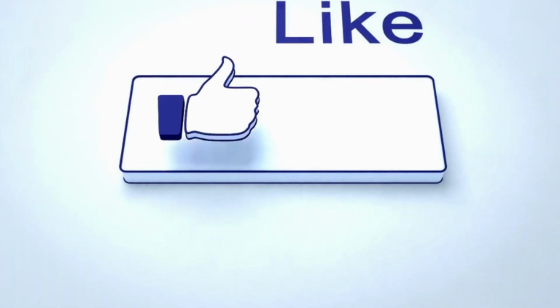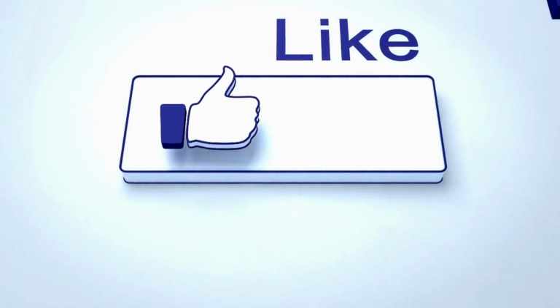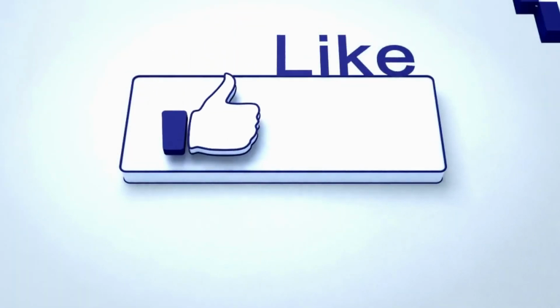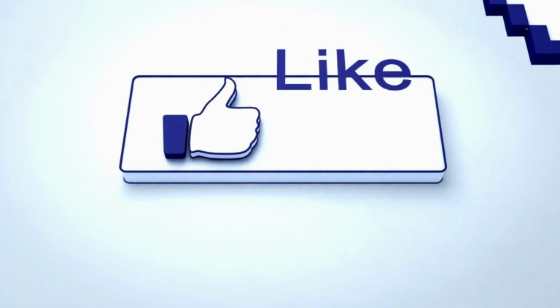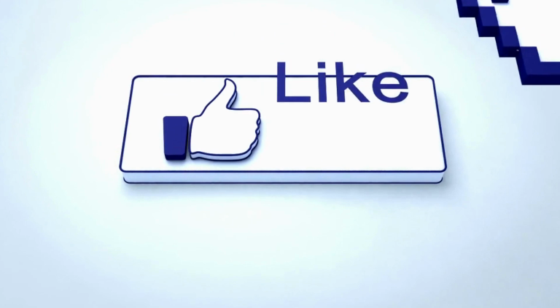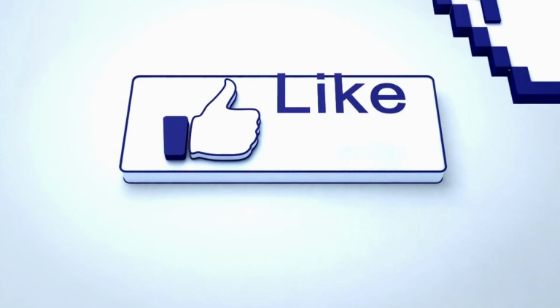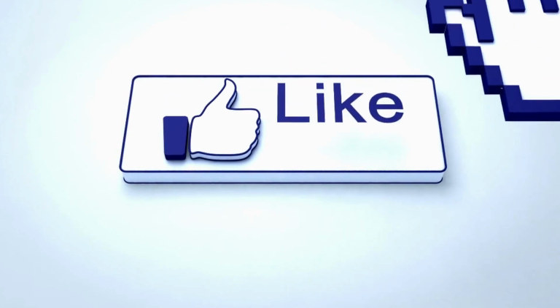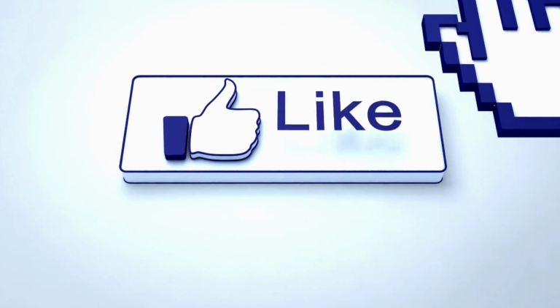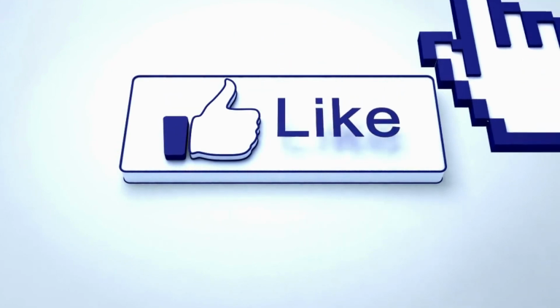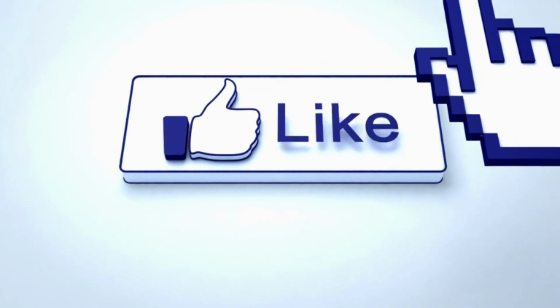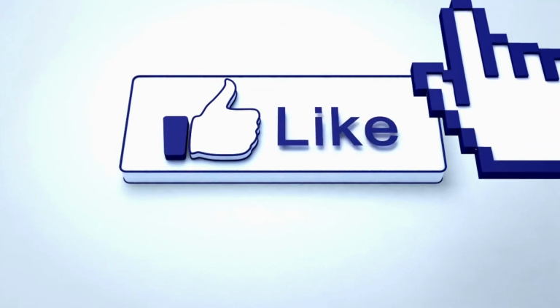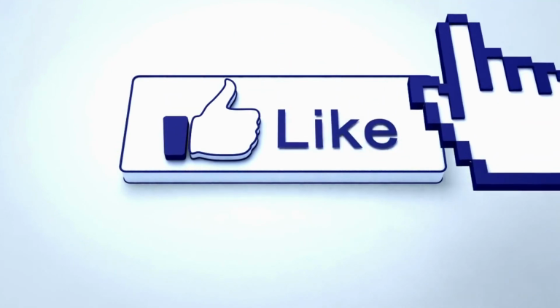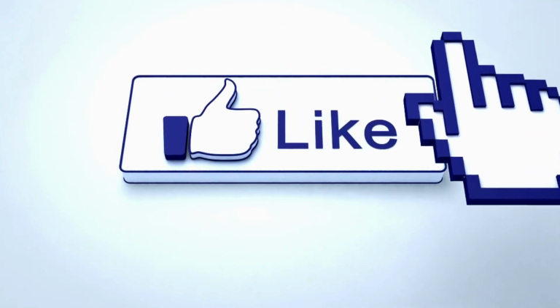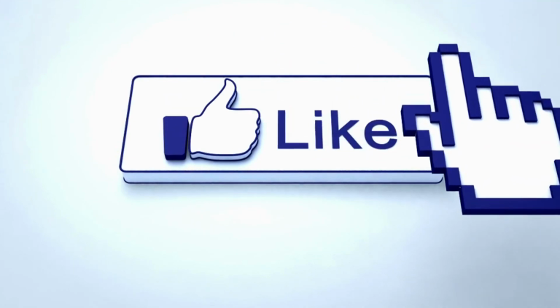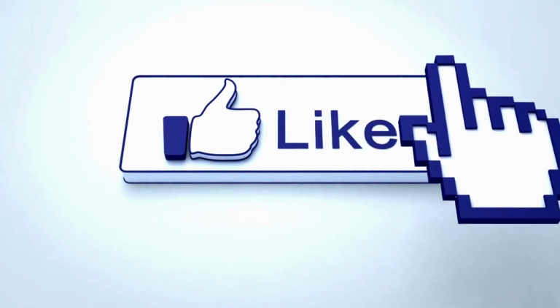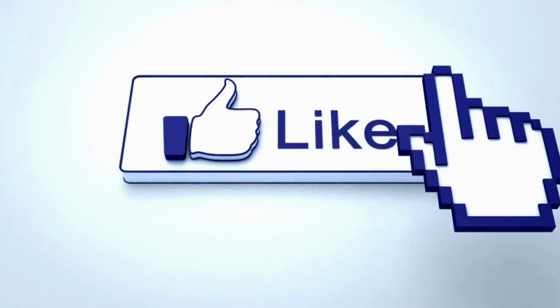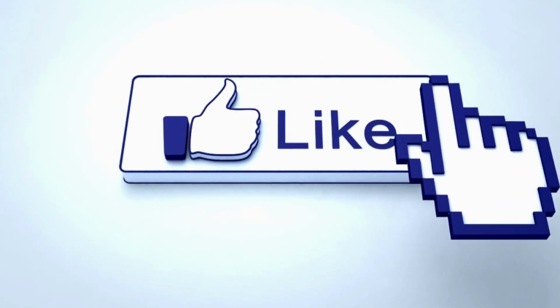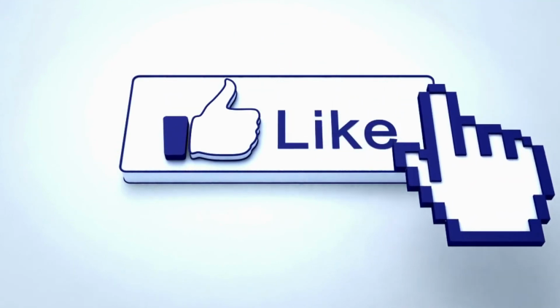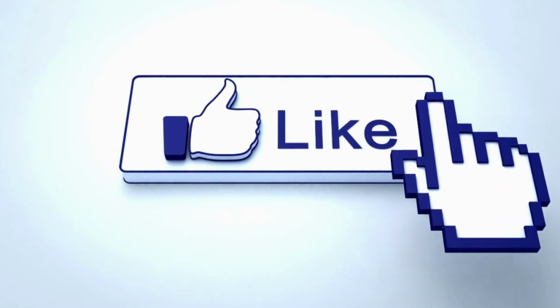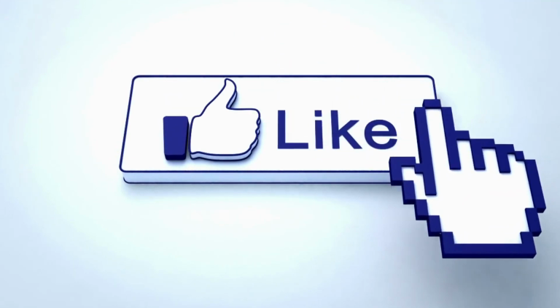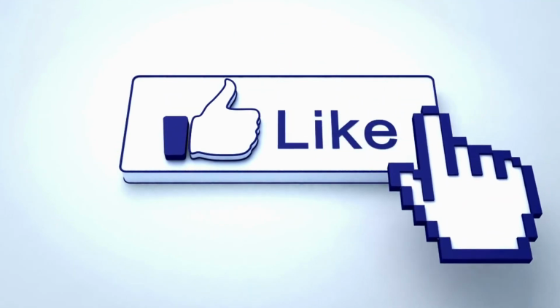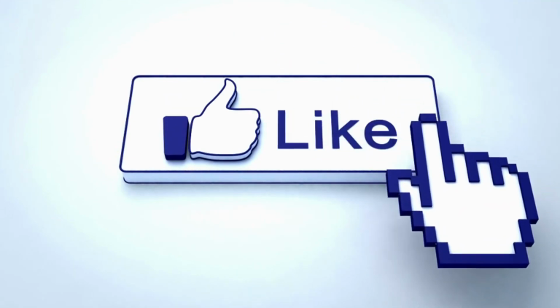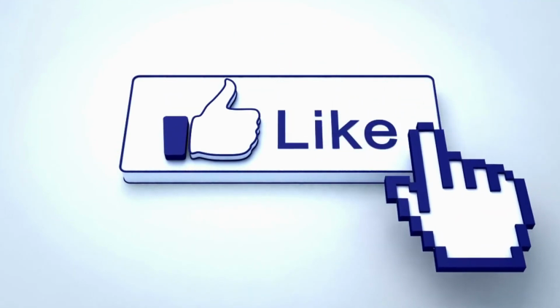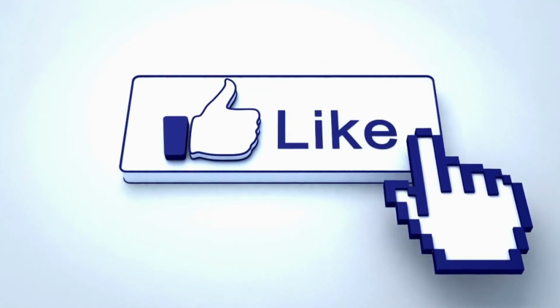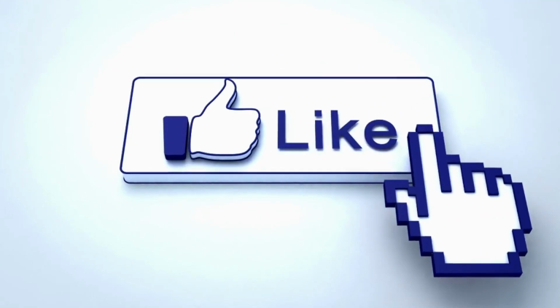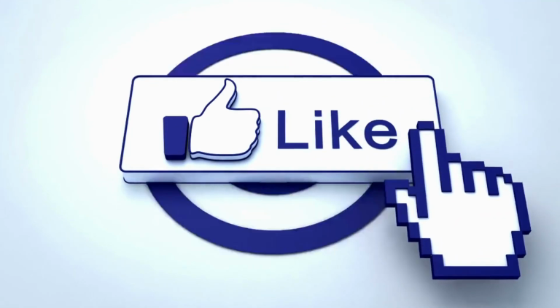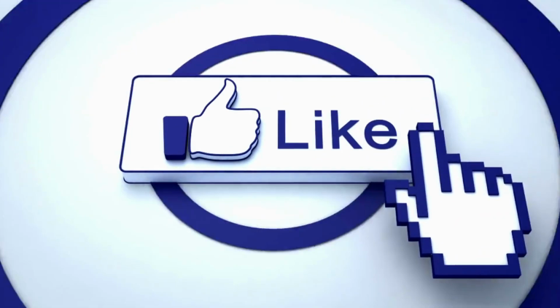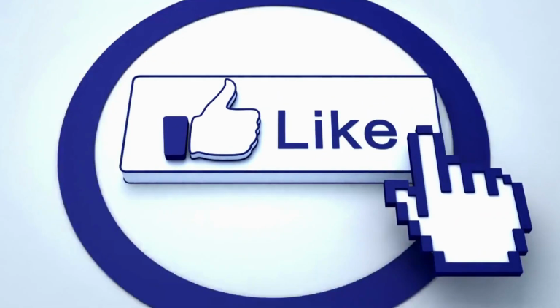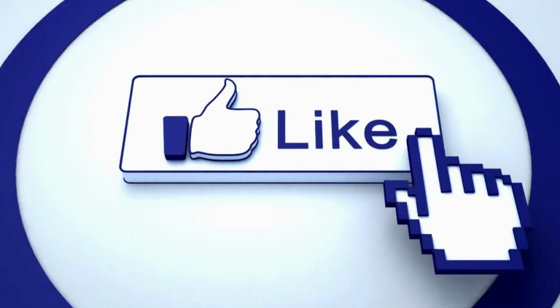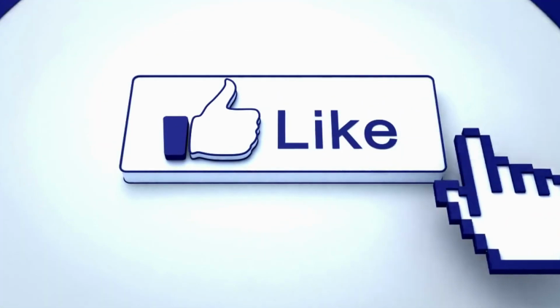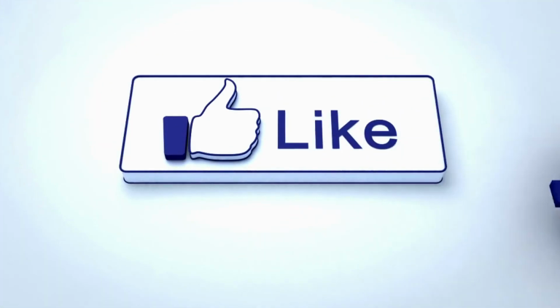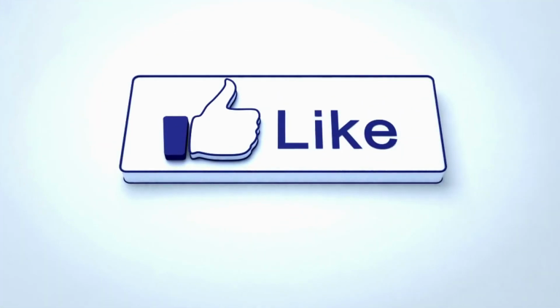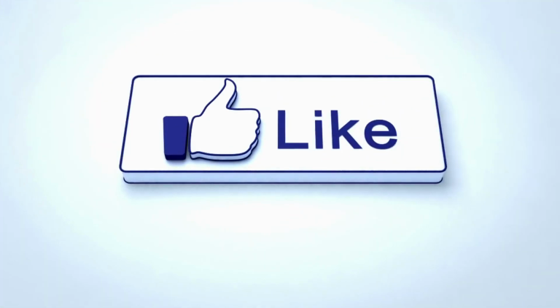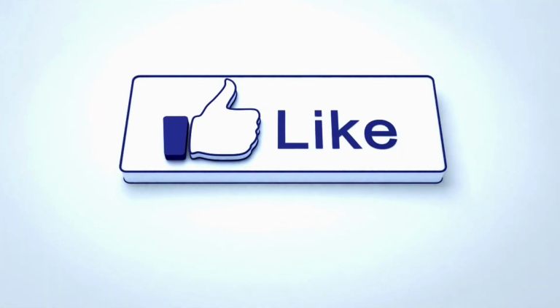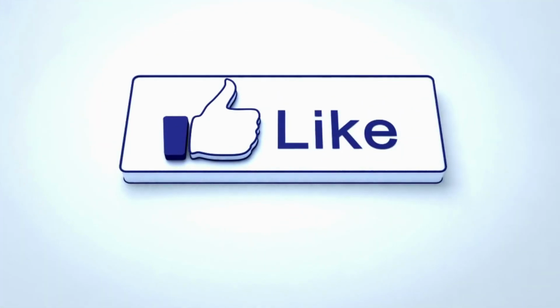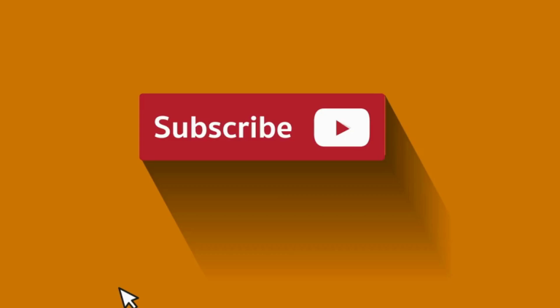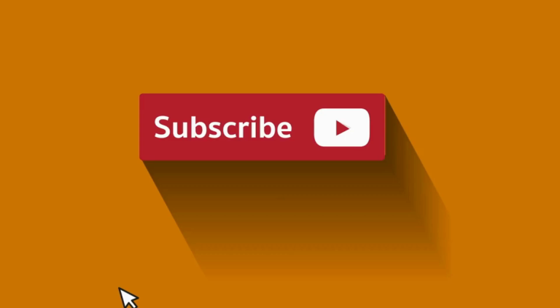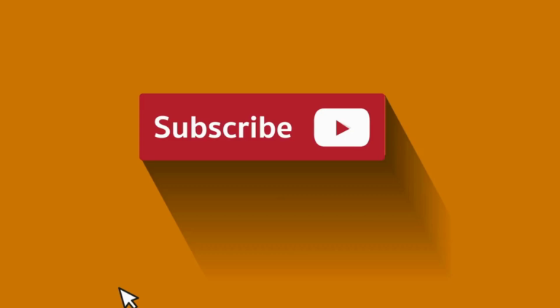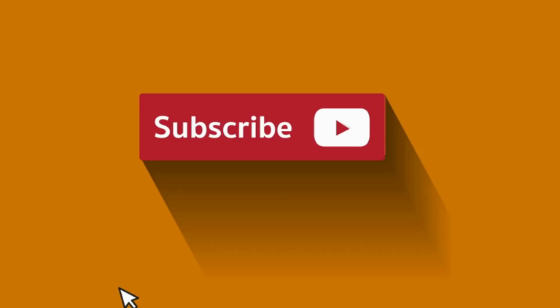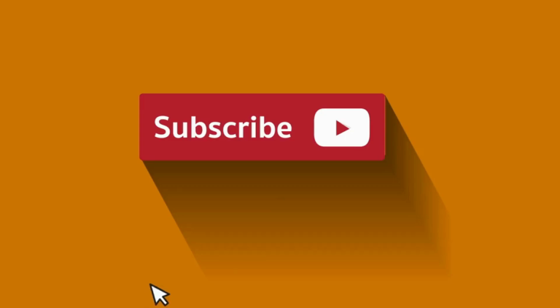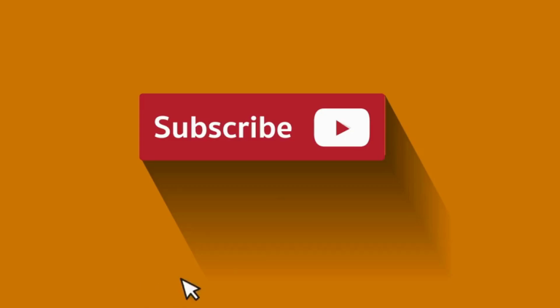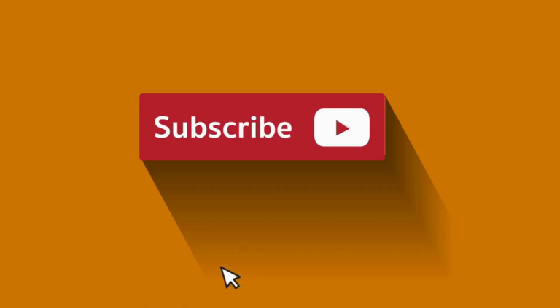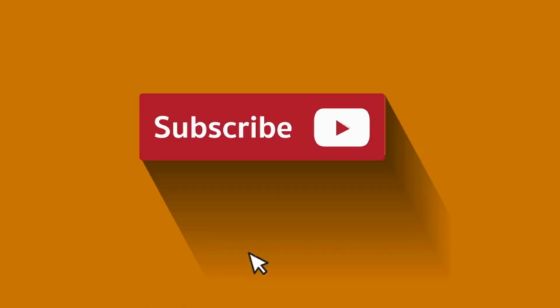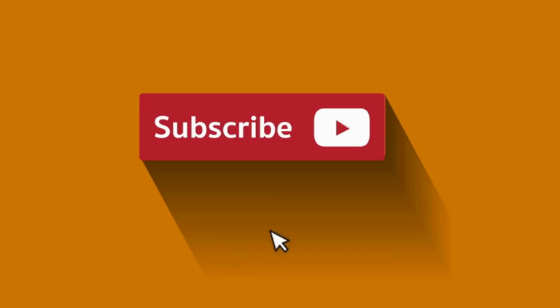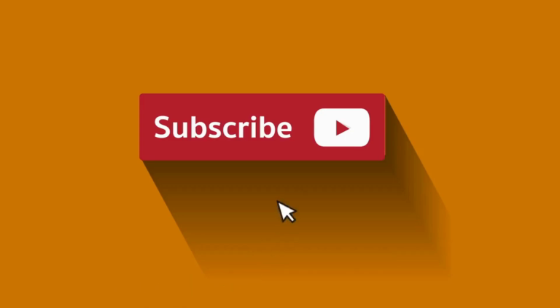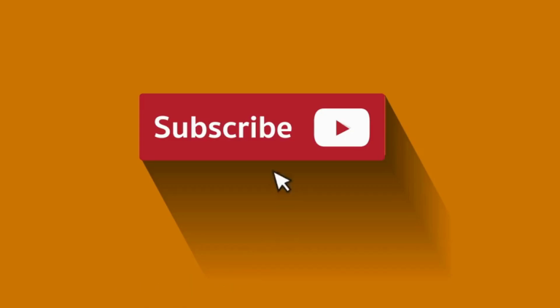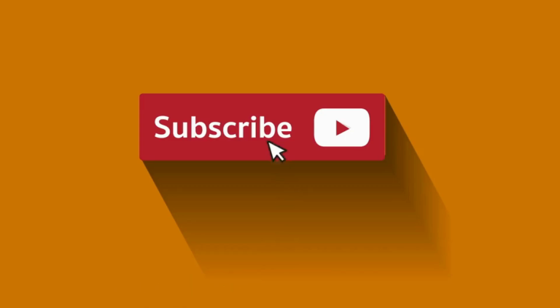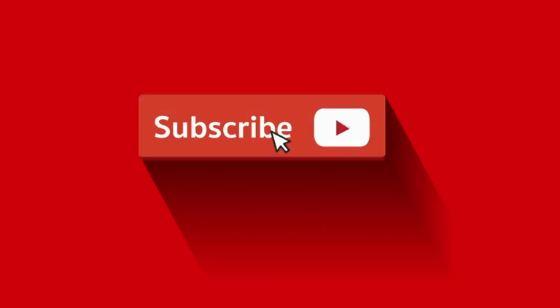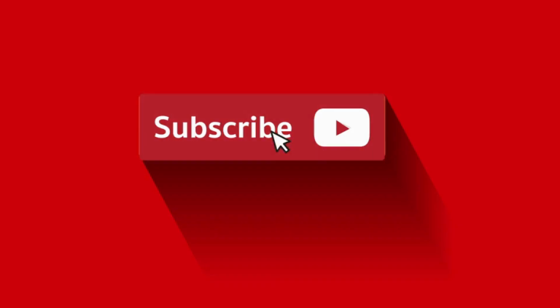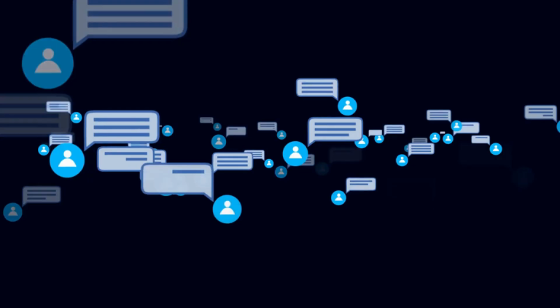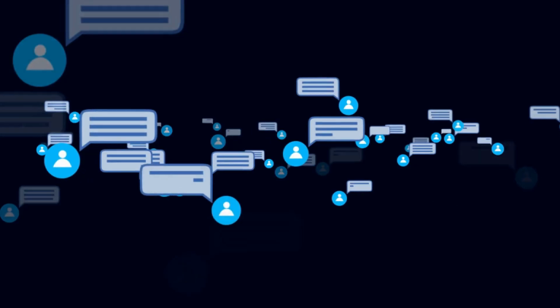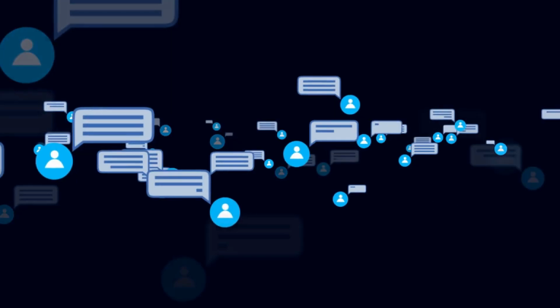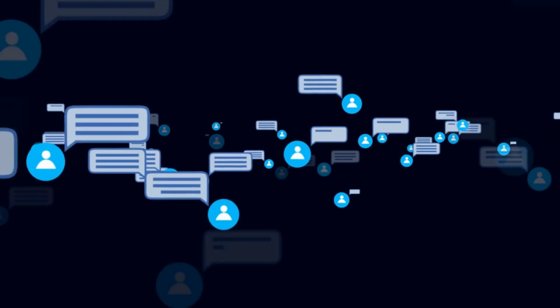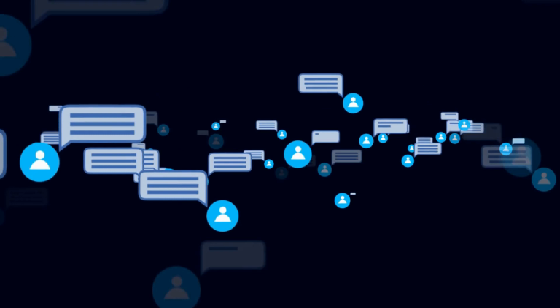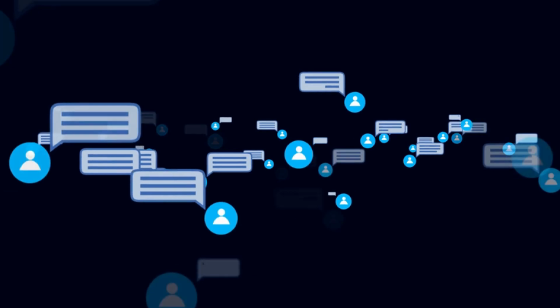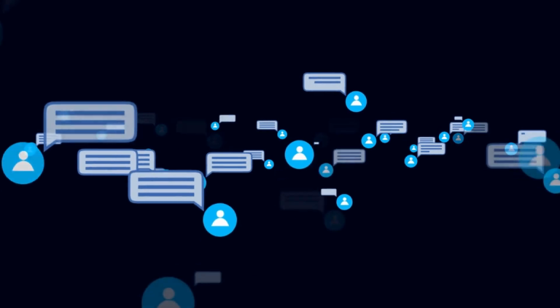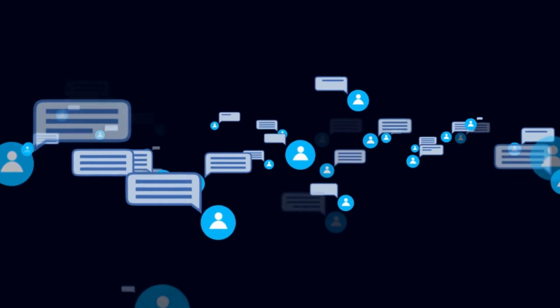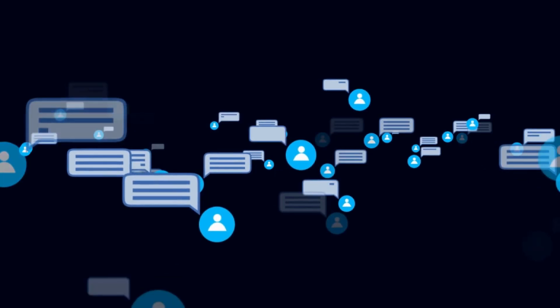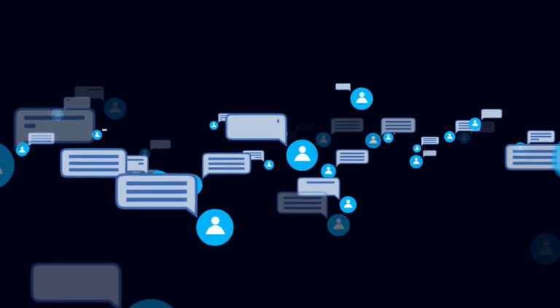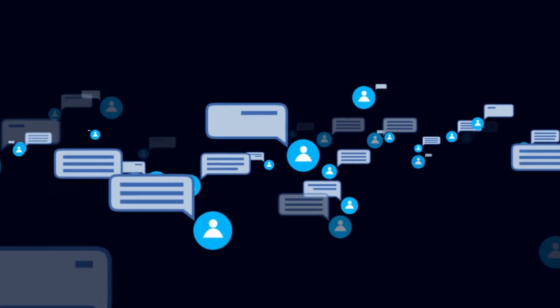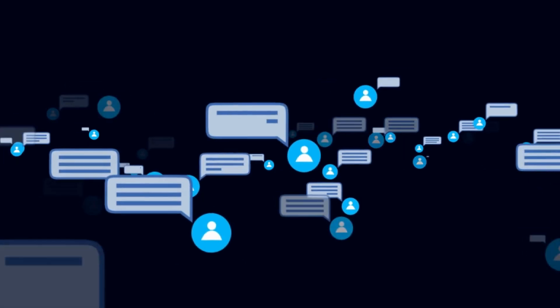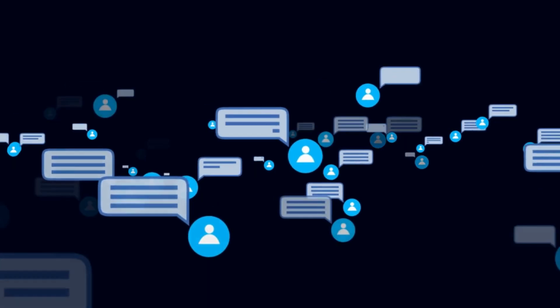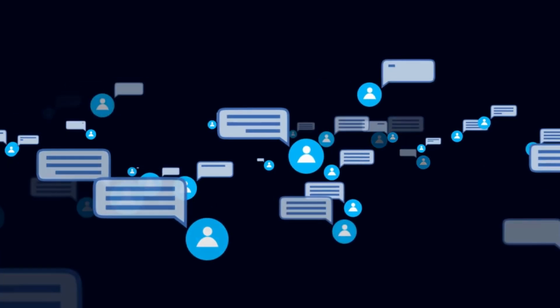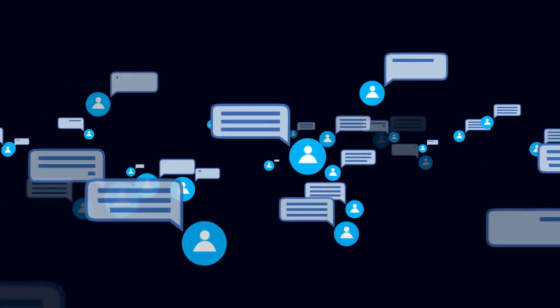Before we begin, don't forget to hit that like button, subscribe to our channel, and leave your thoughts in the comments below.